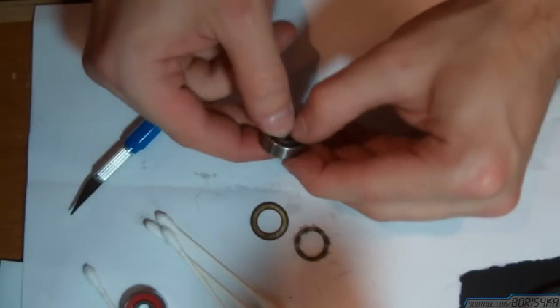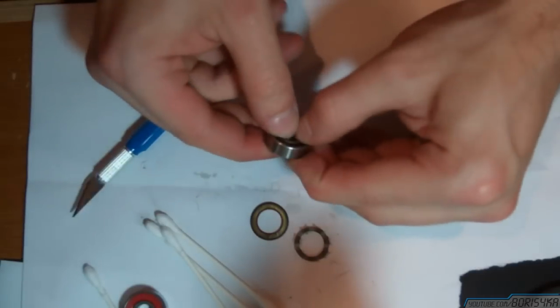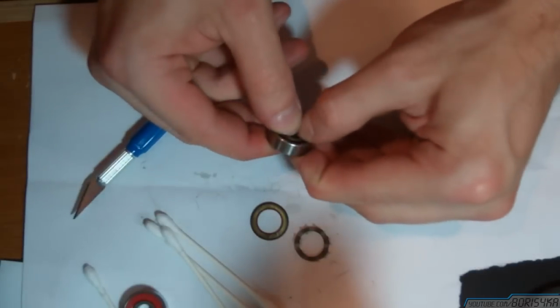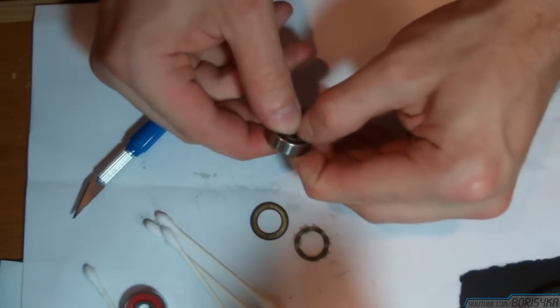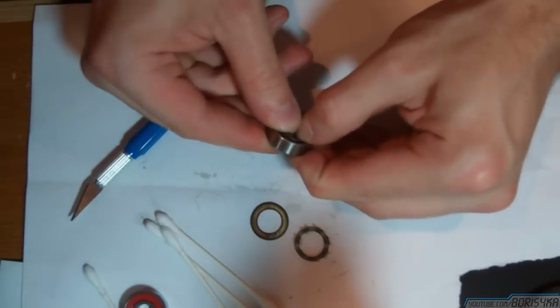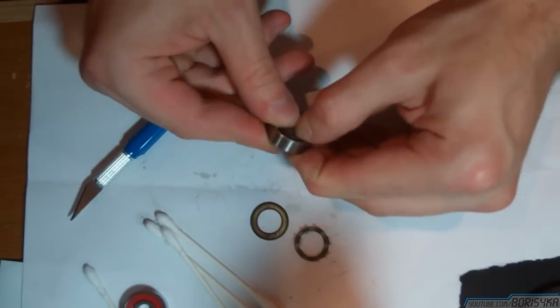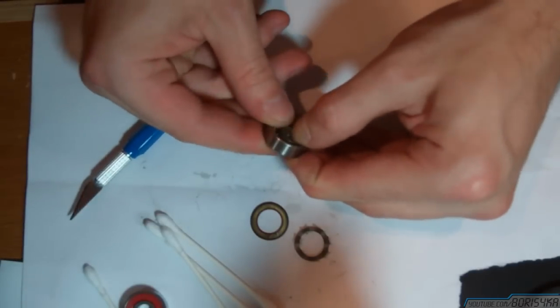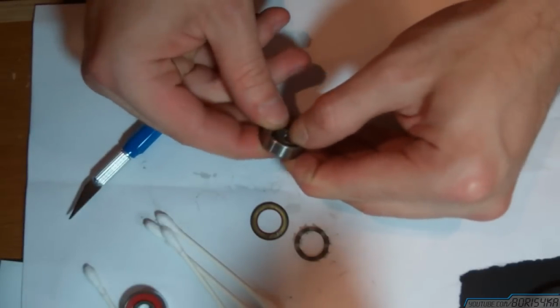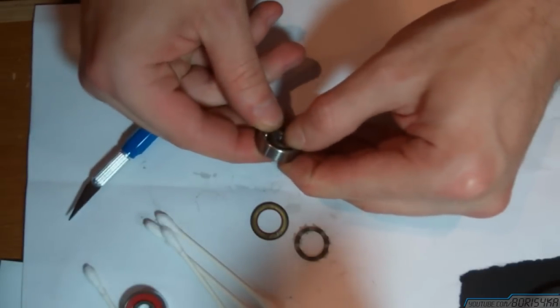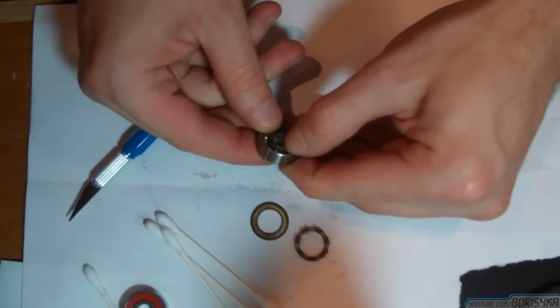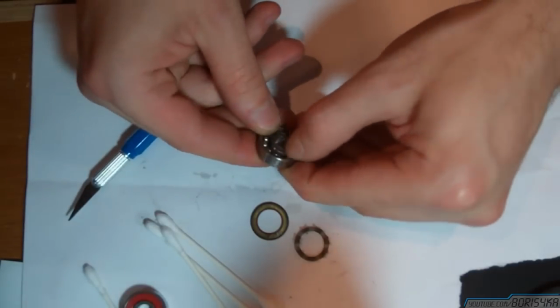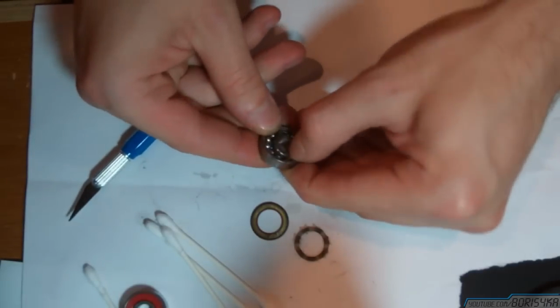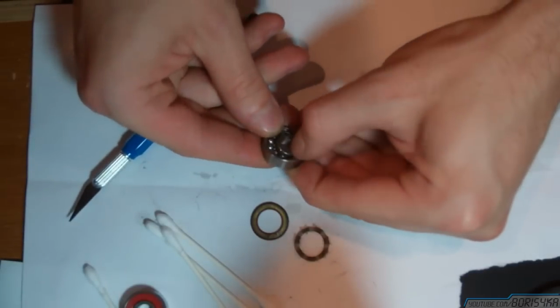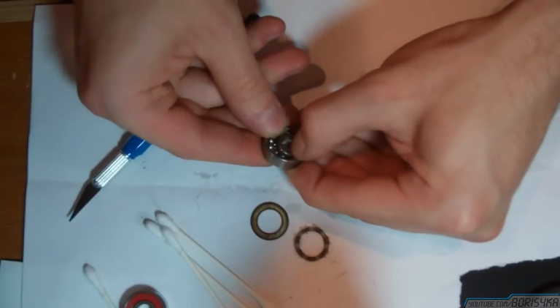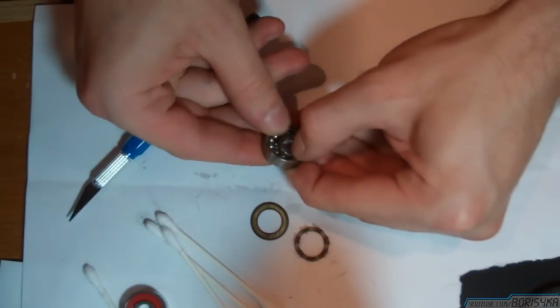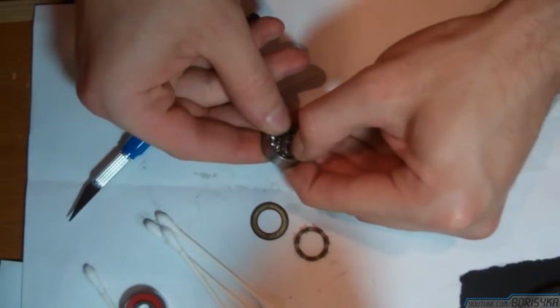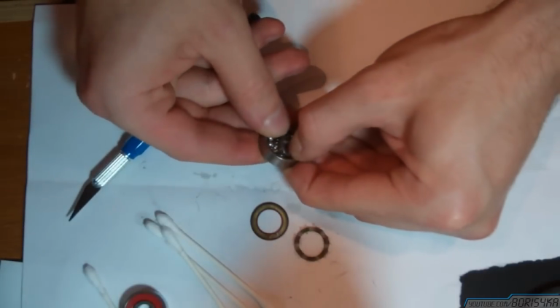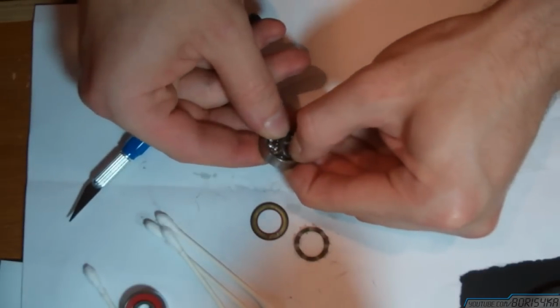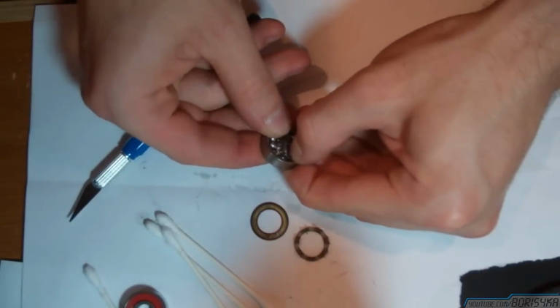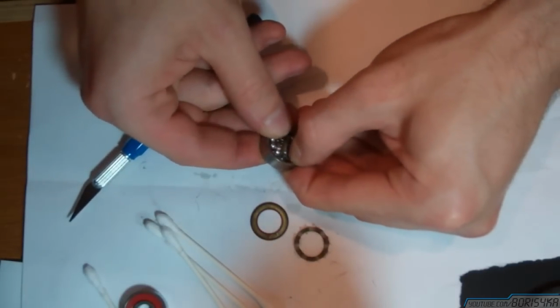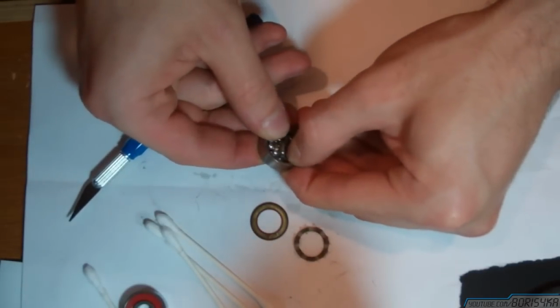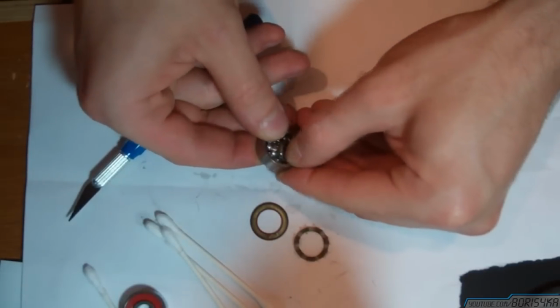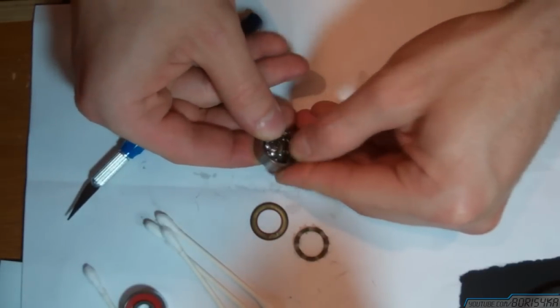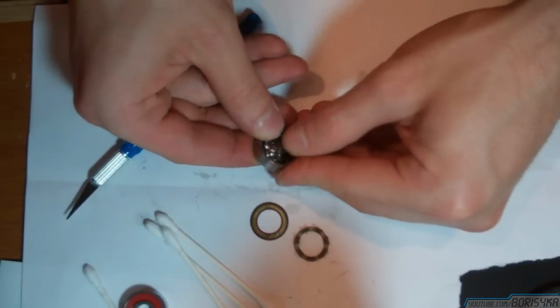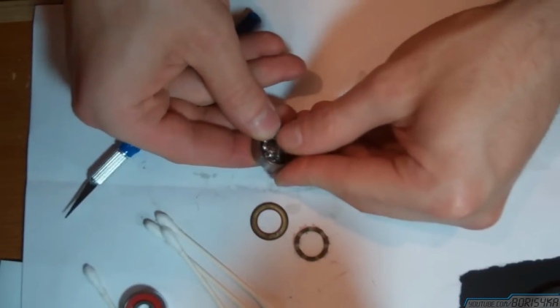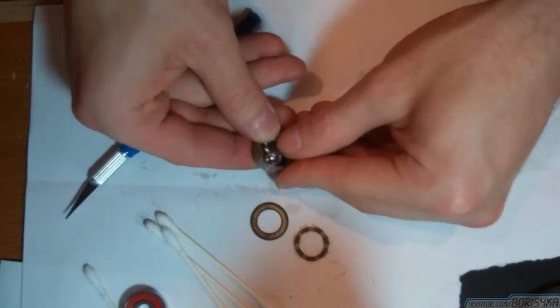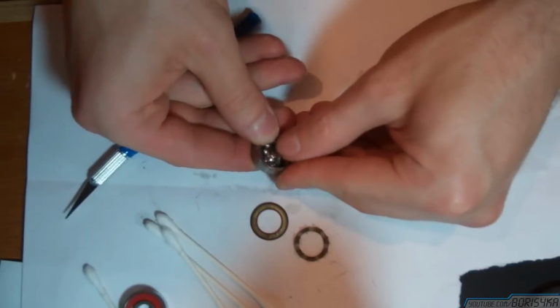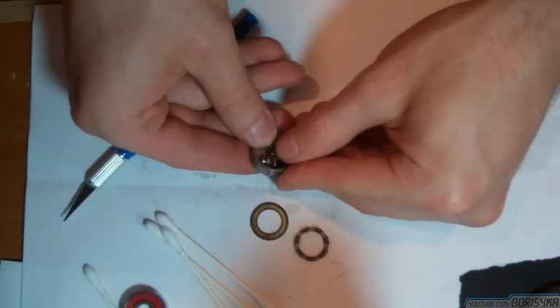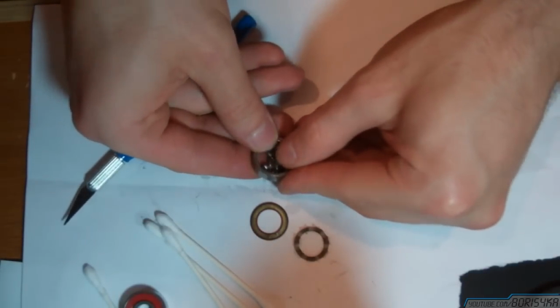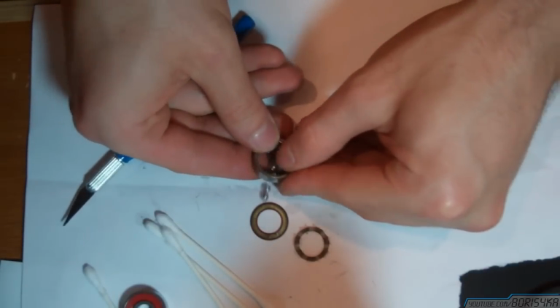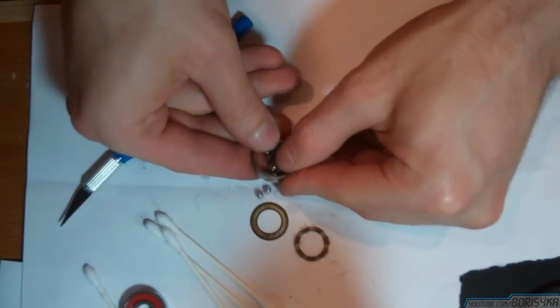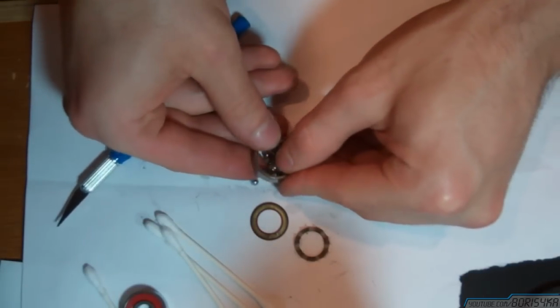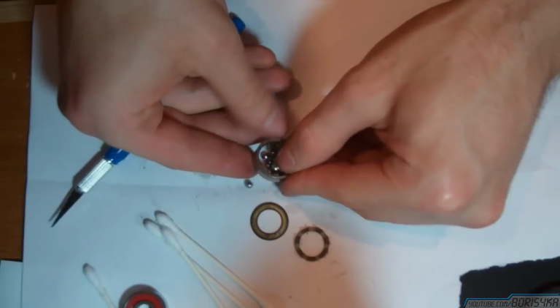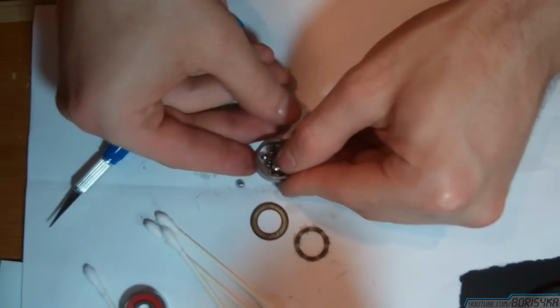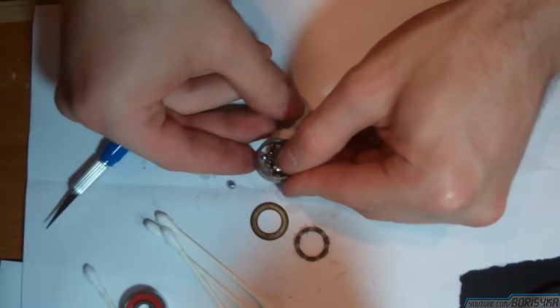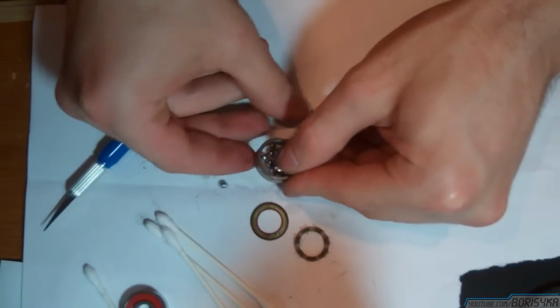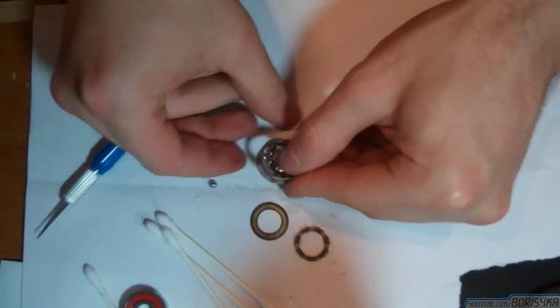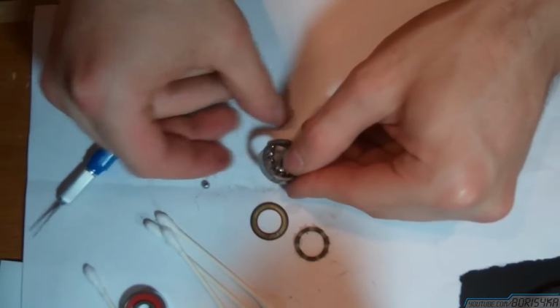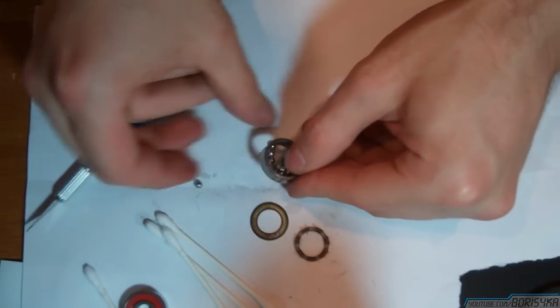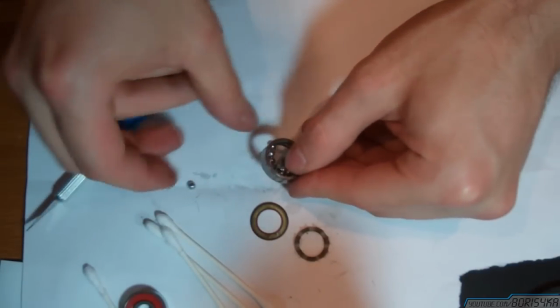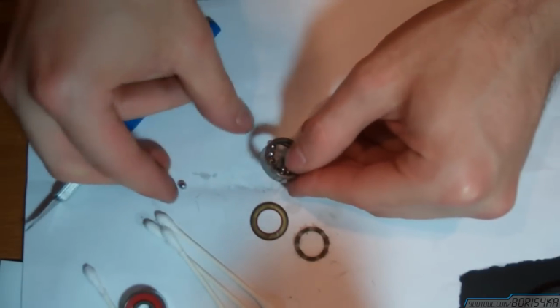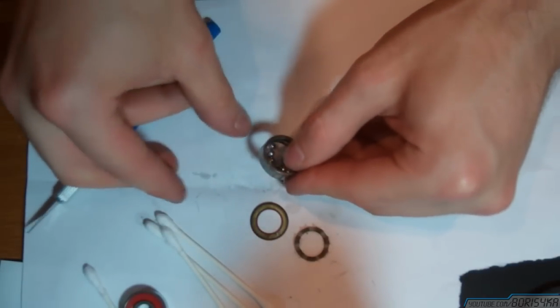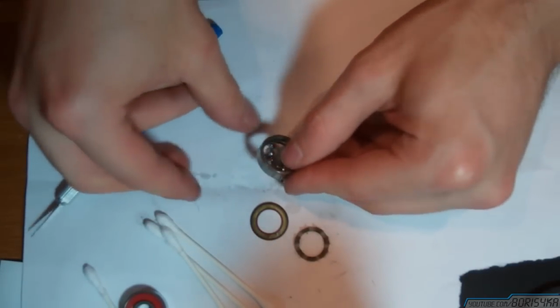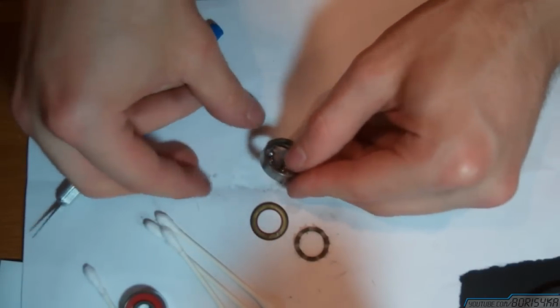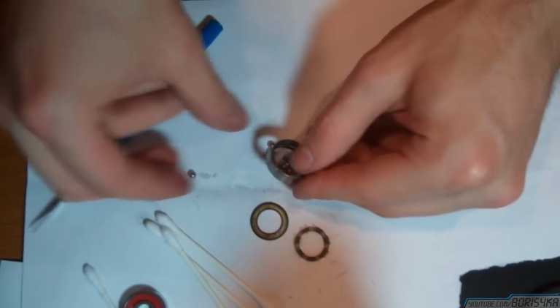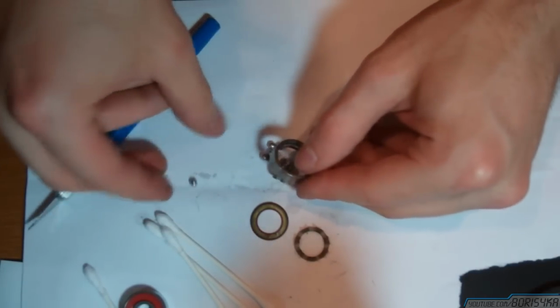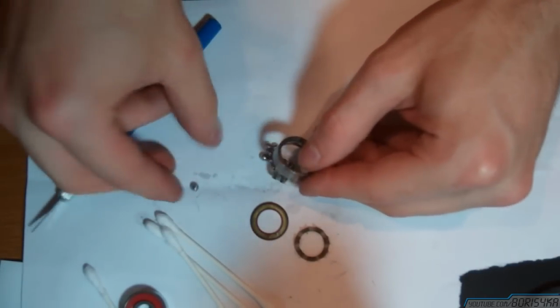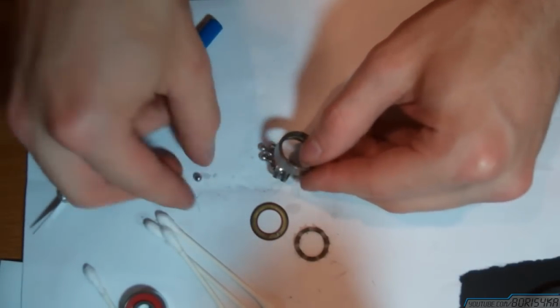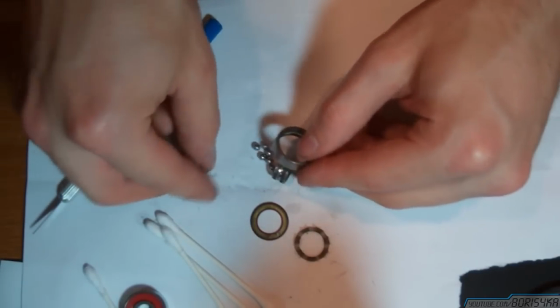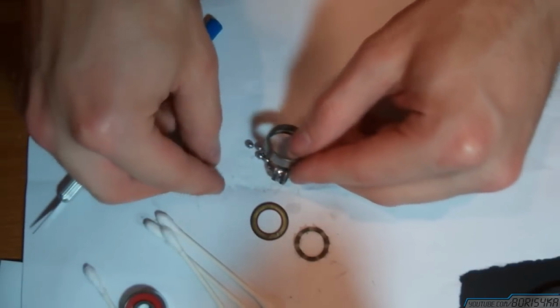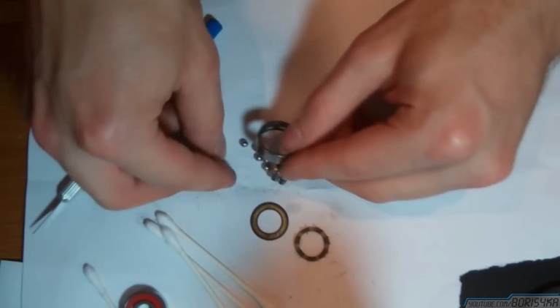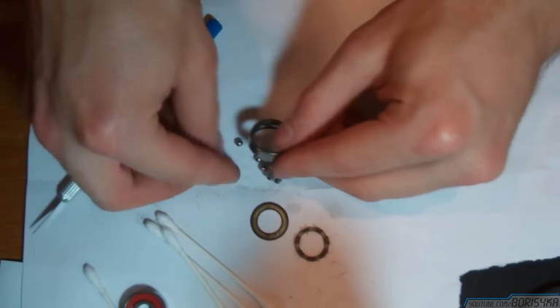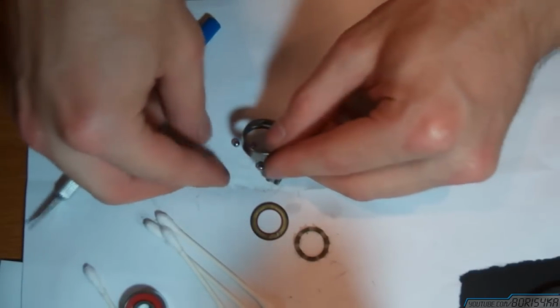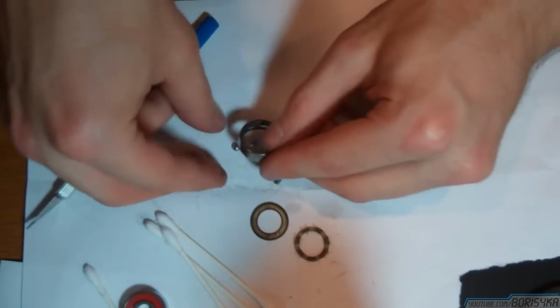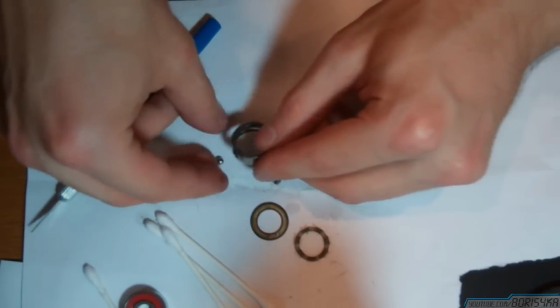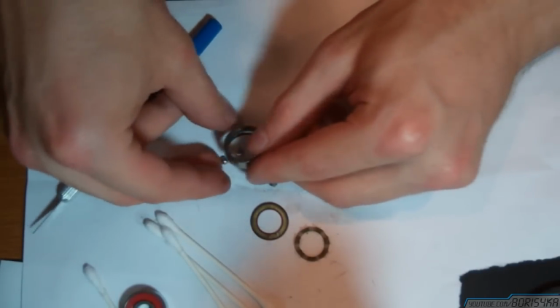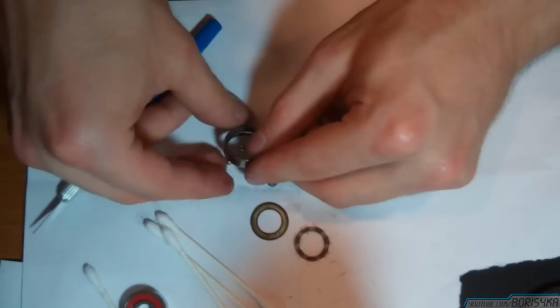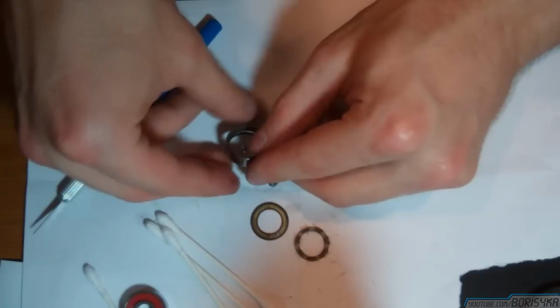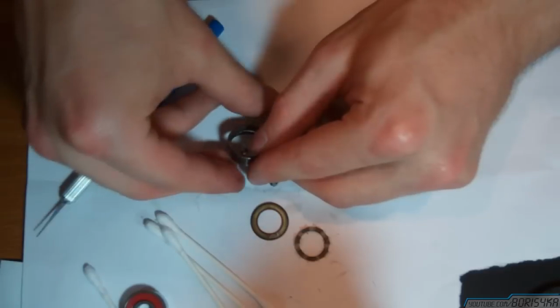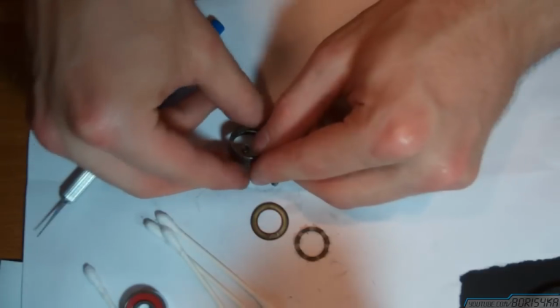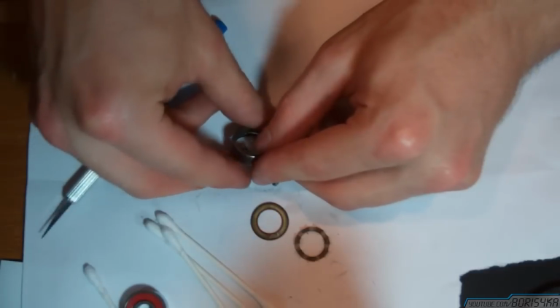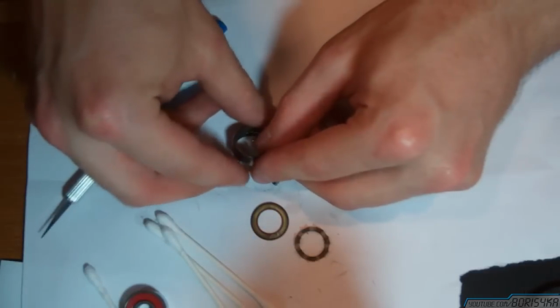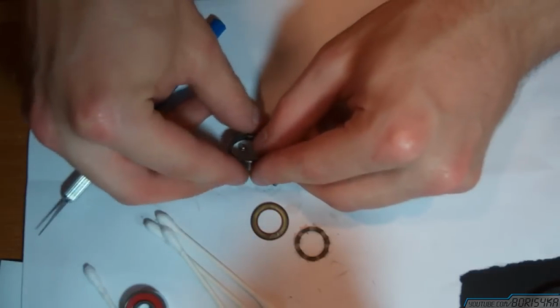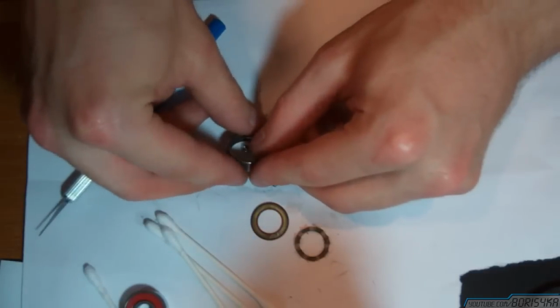Now just twist the inside ring a bit and it should all come apart easily.